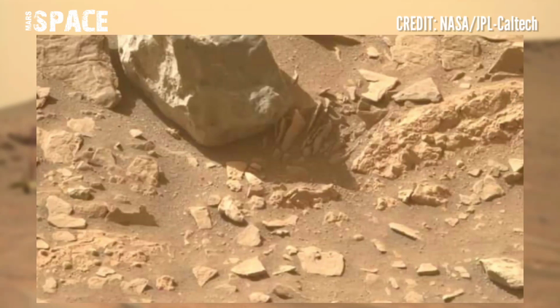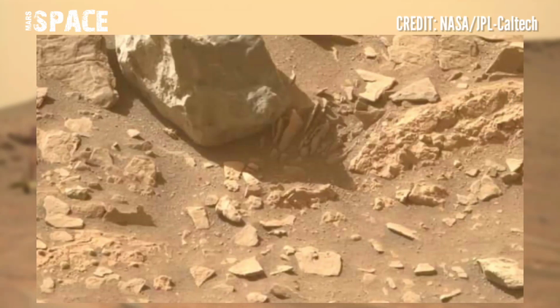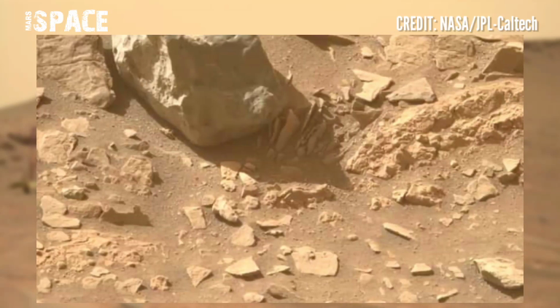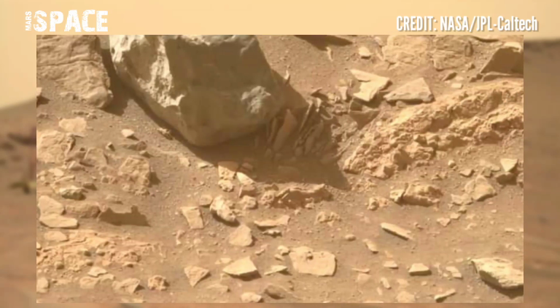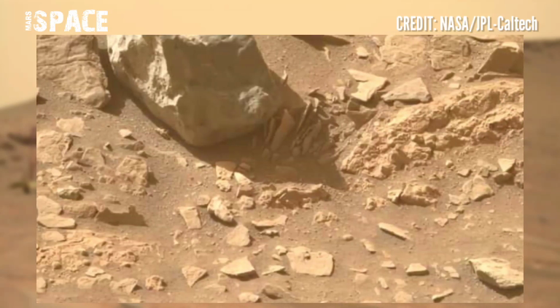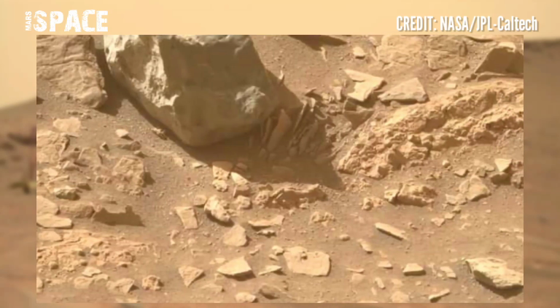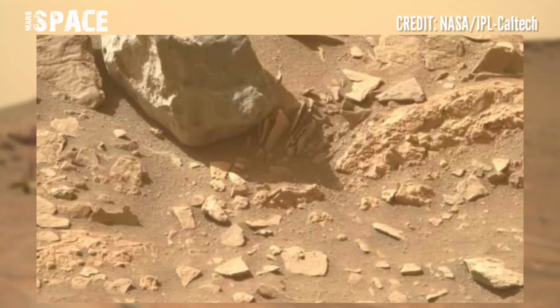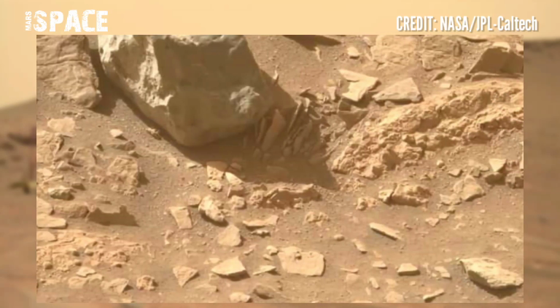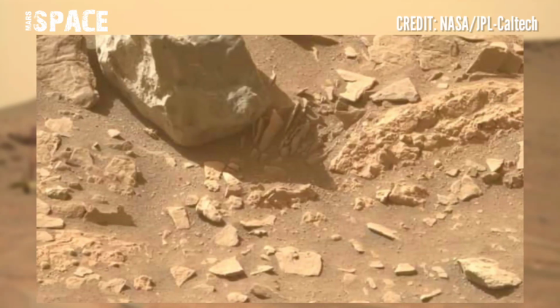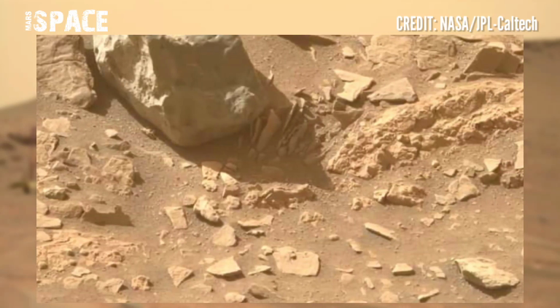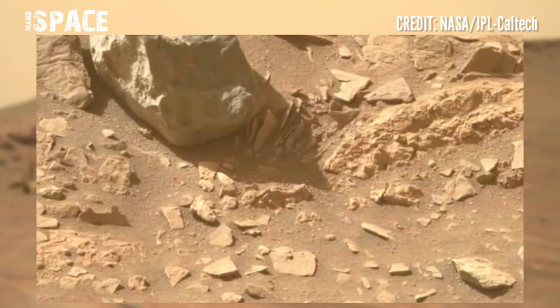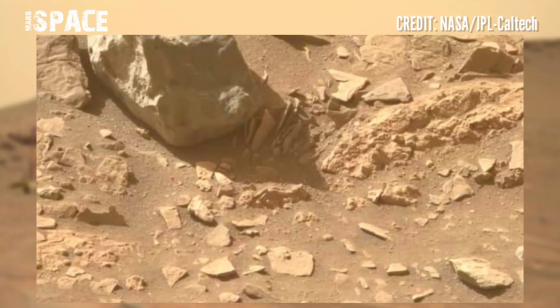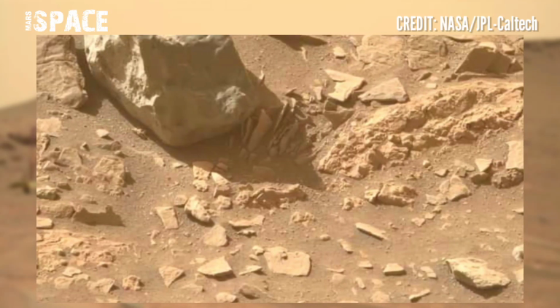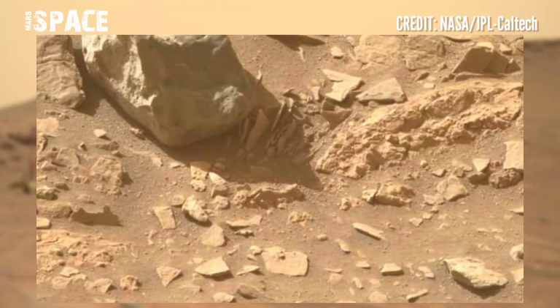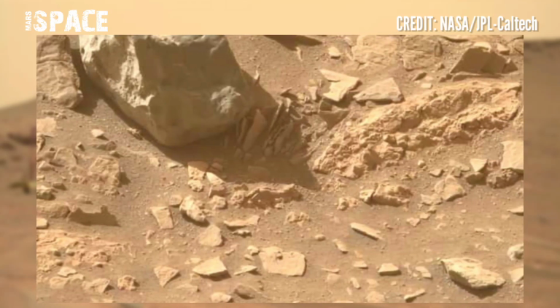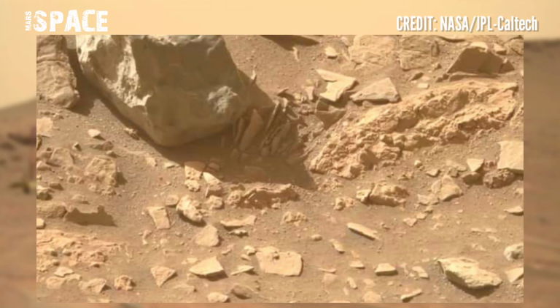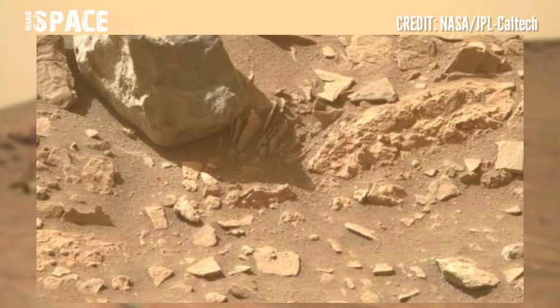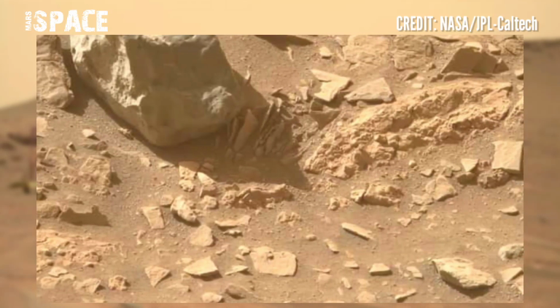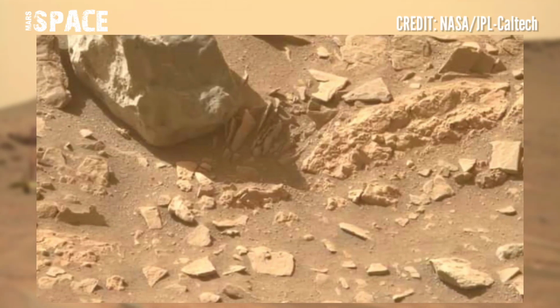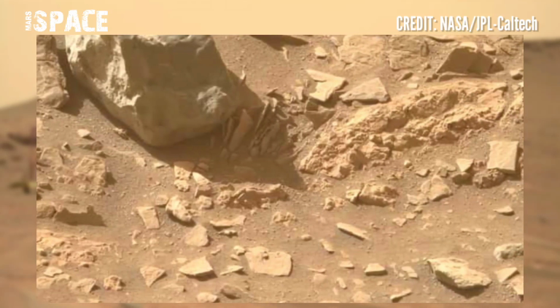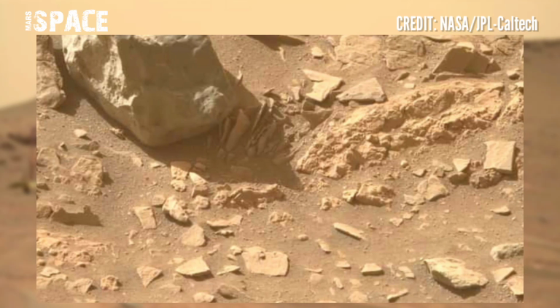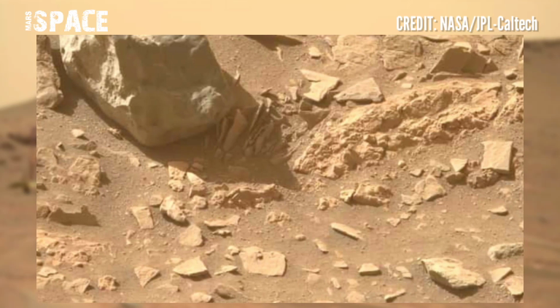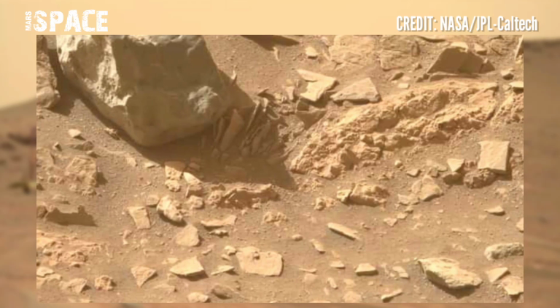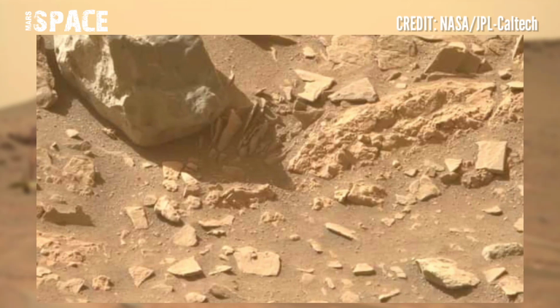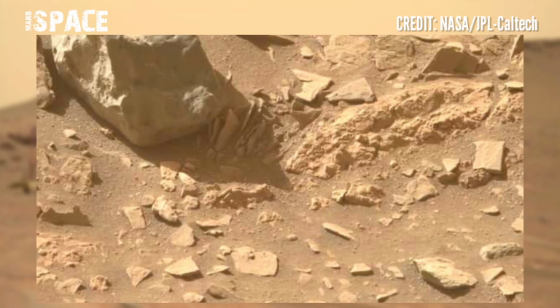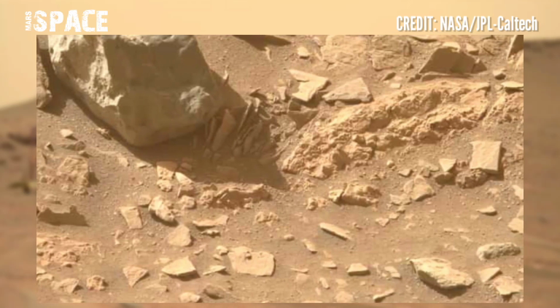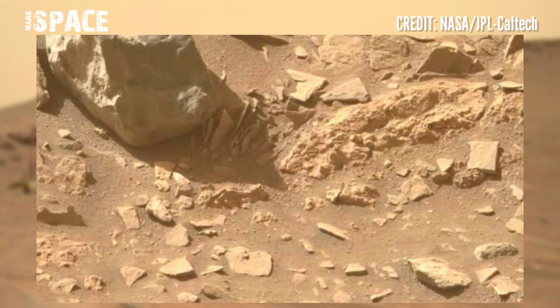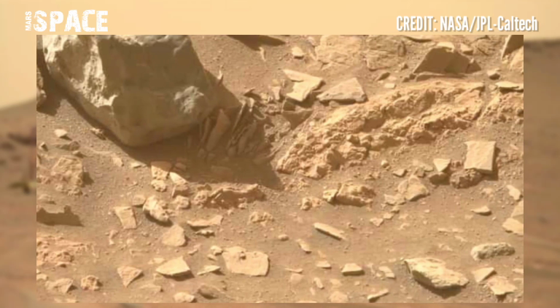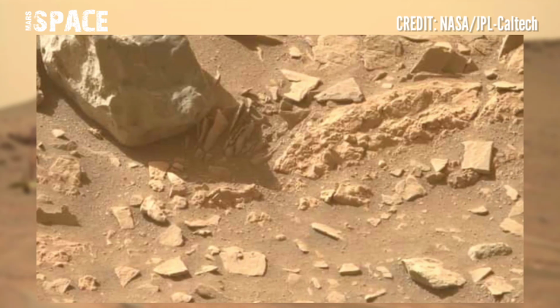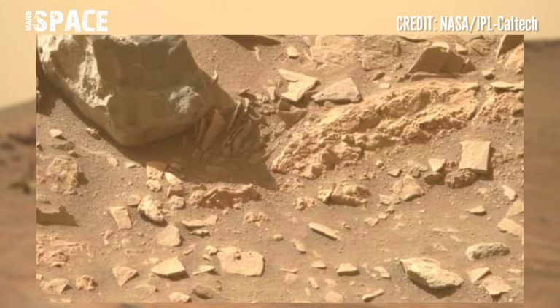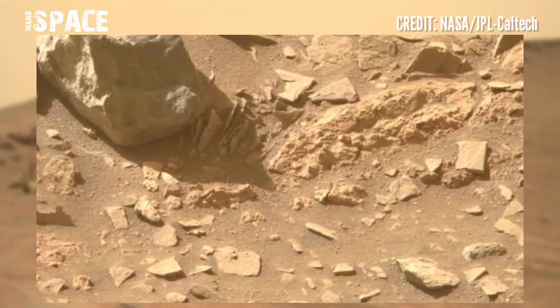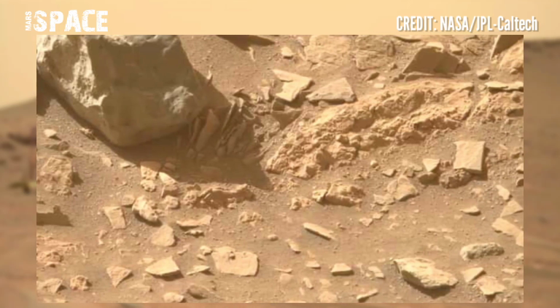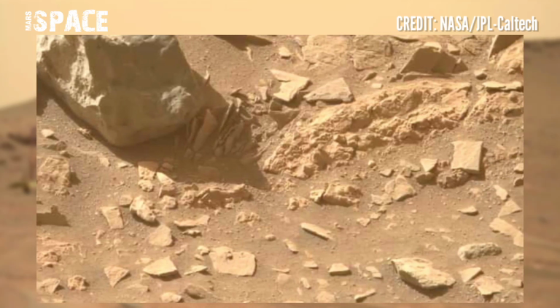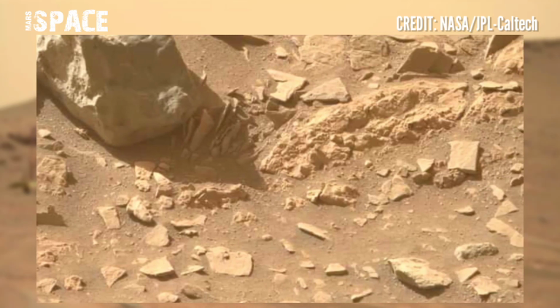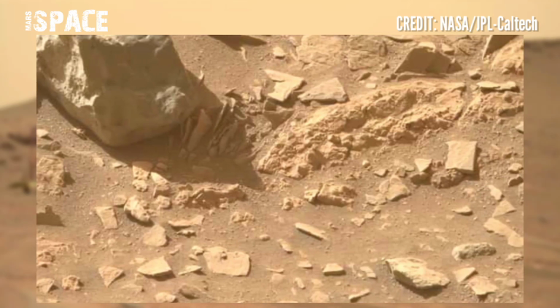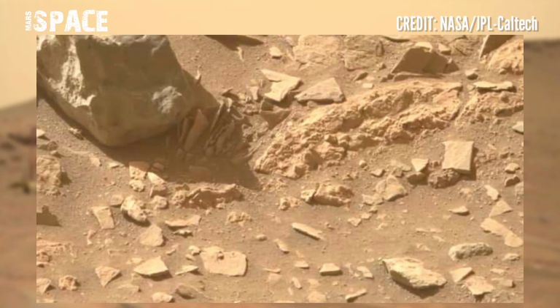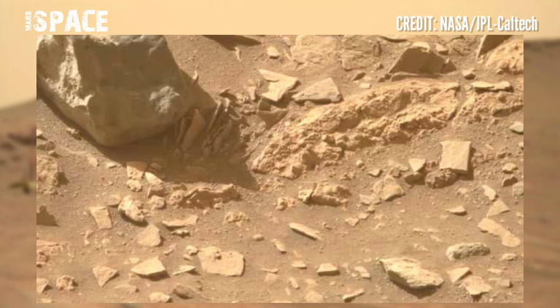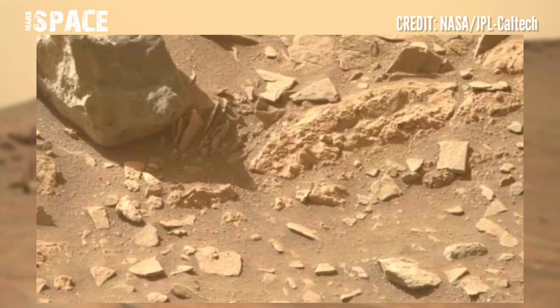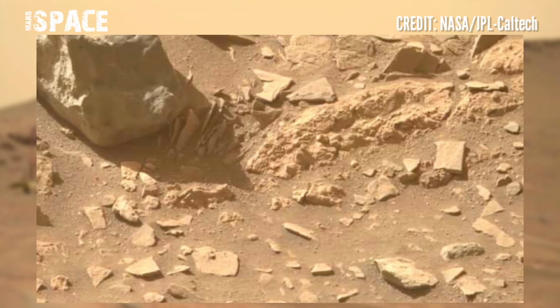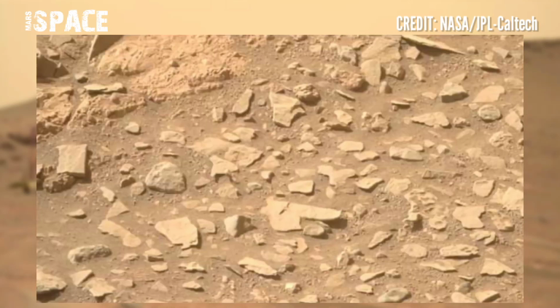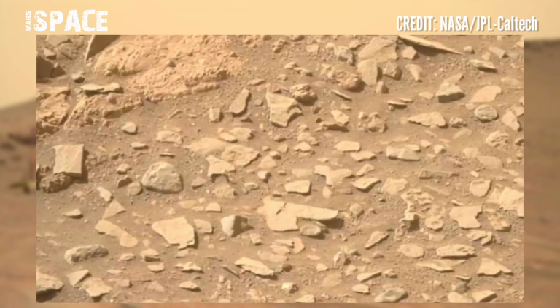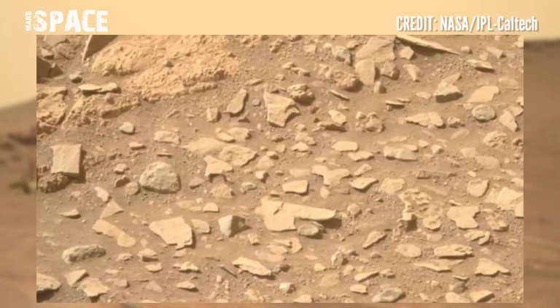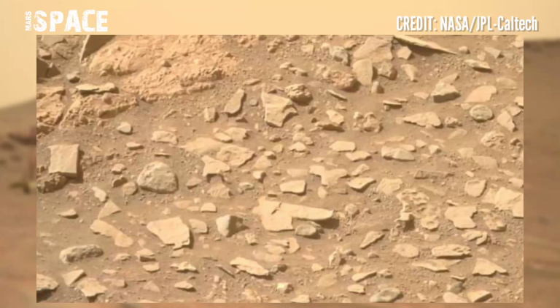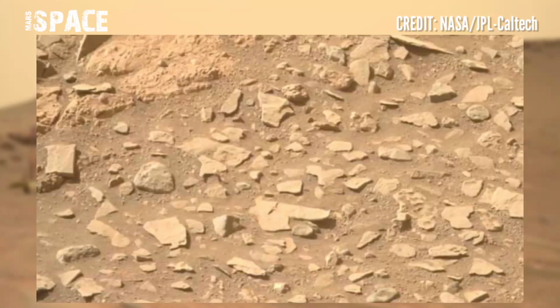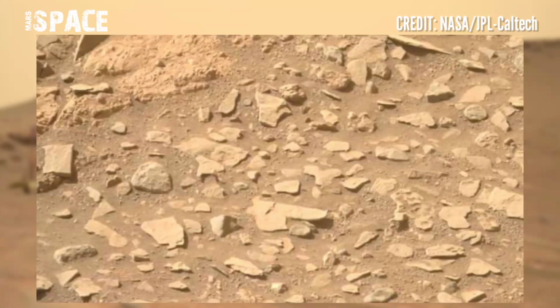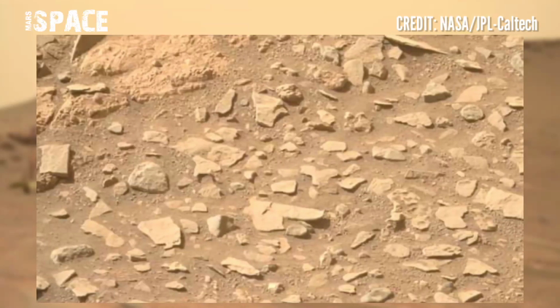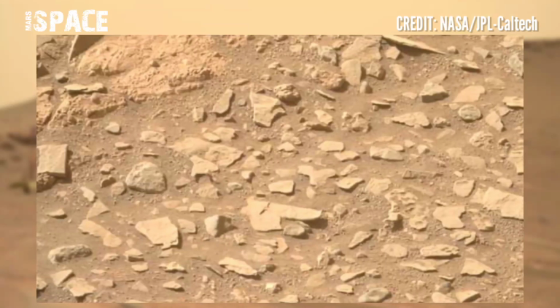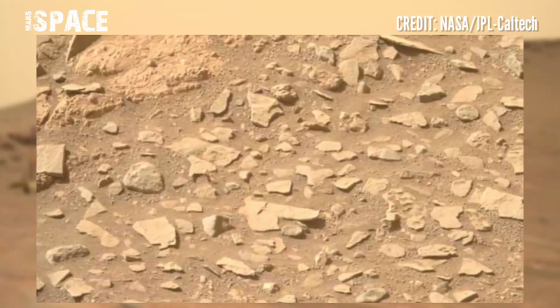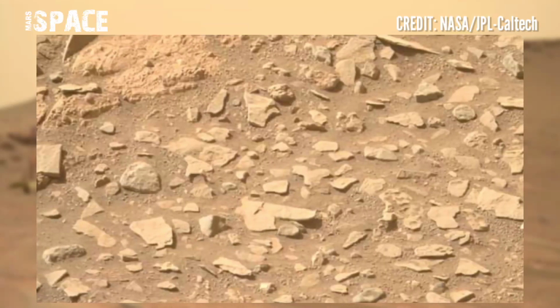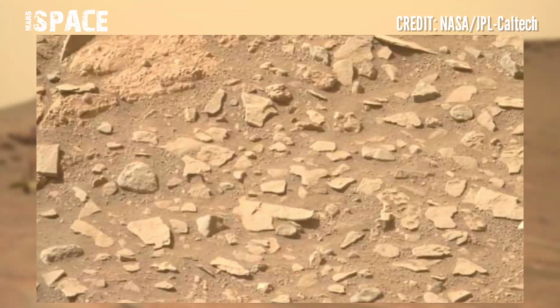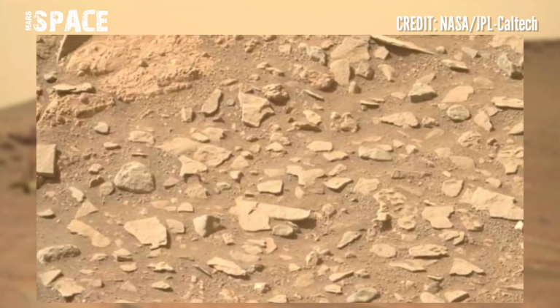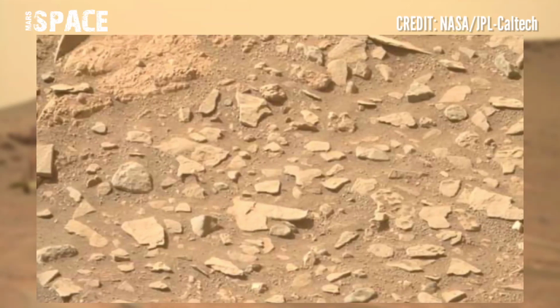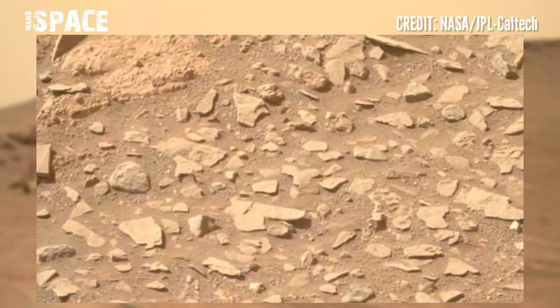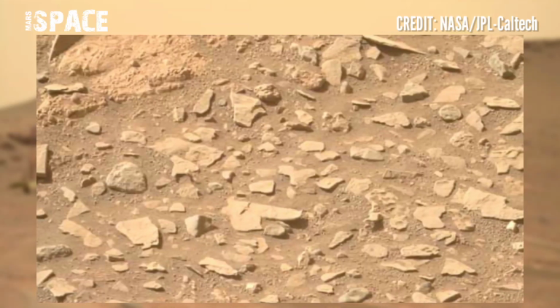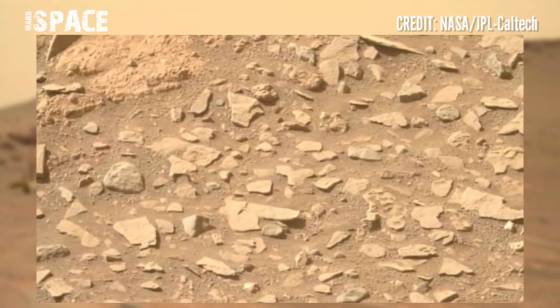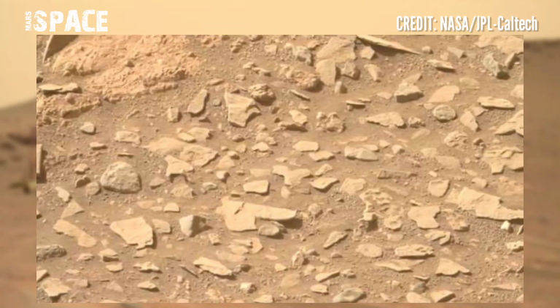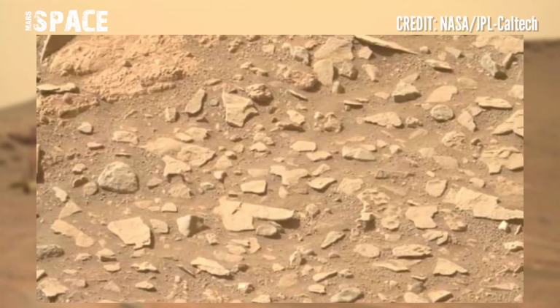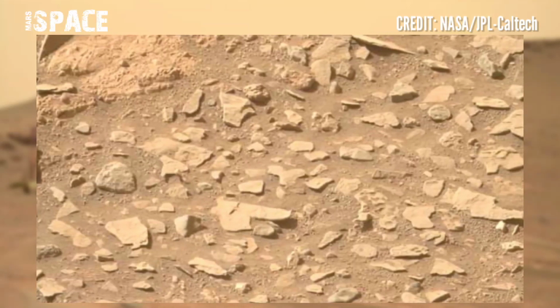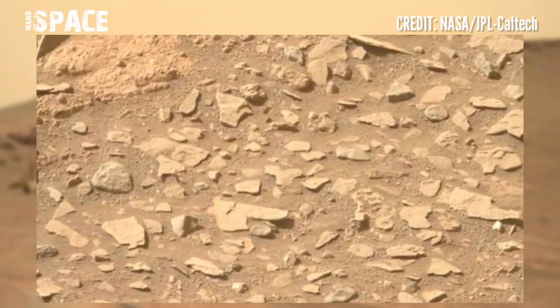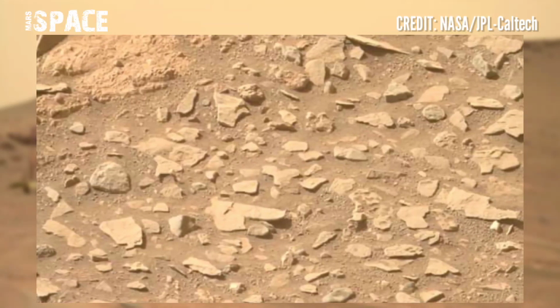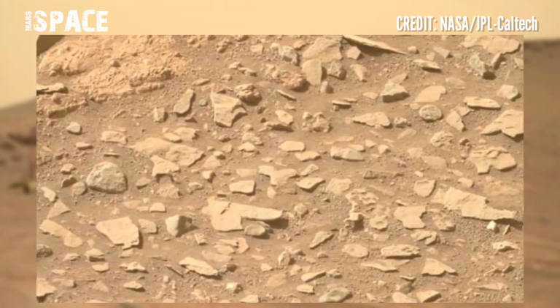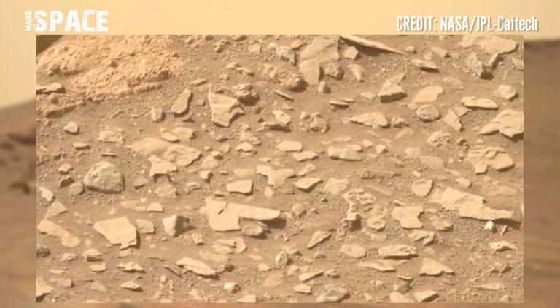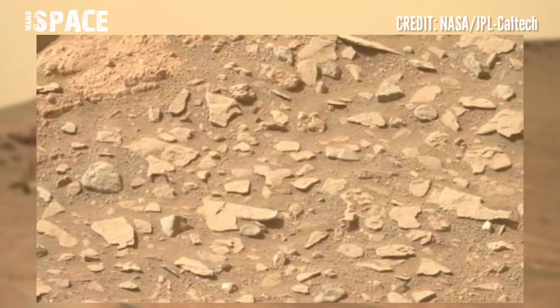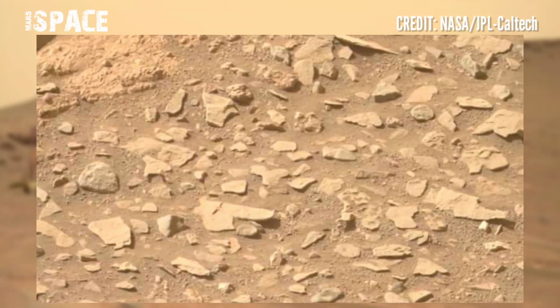I want to explore more, so stay connected with Mars Space. Like the video, share the video with your best friends. Thanks for watching.